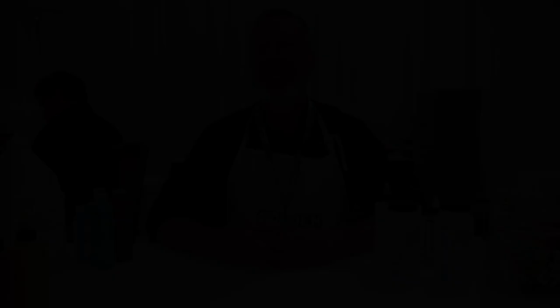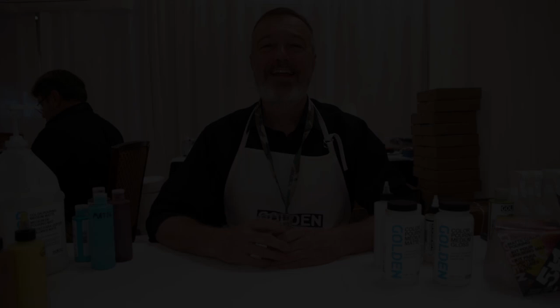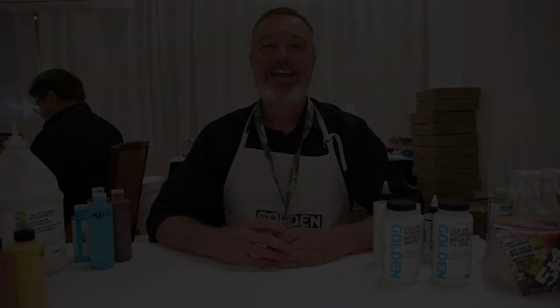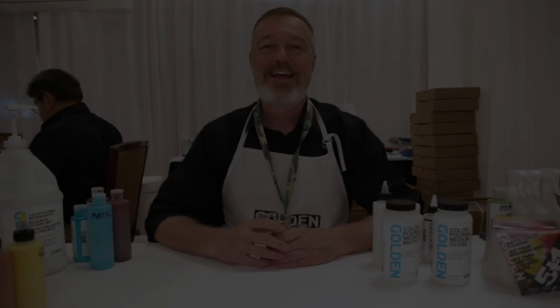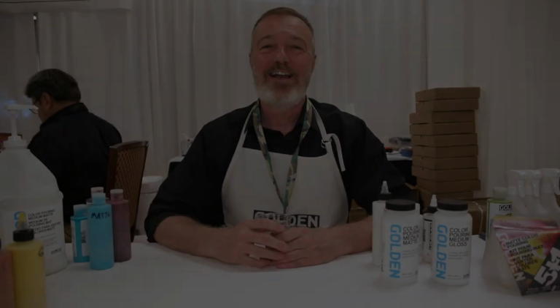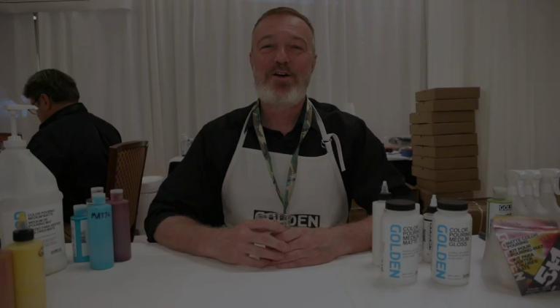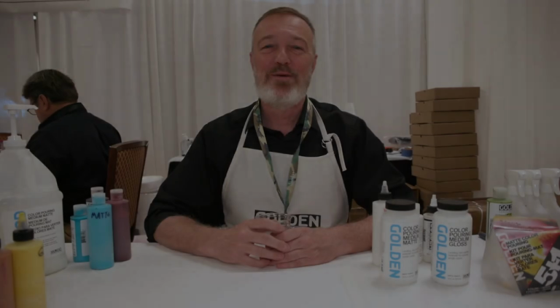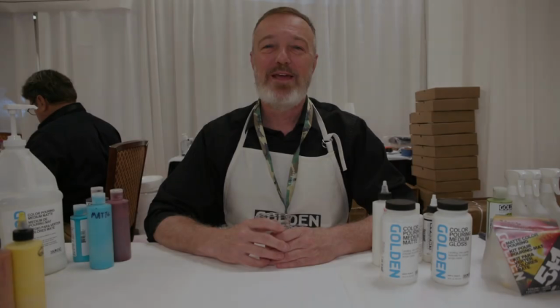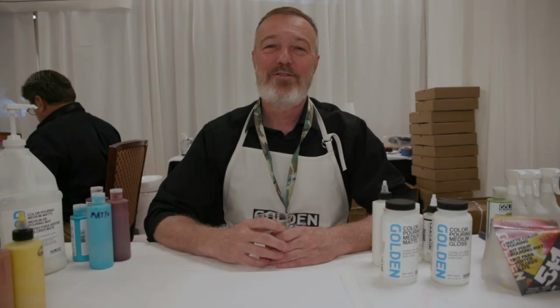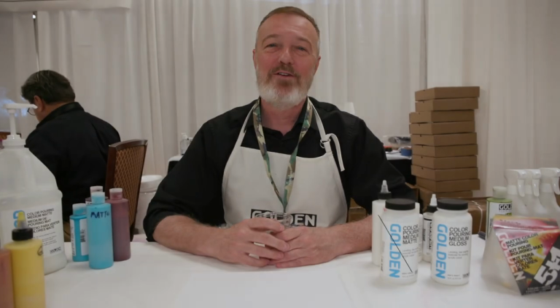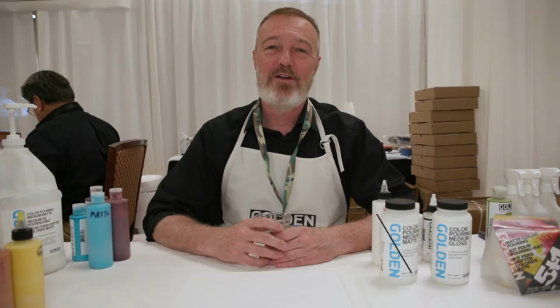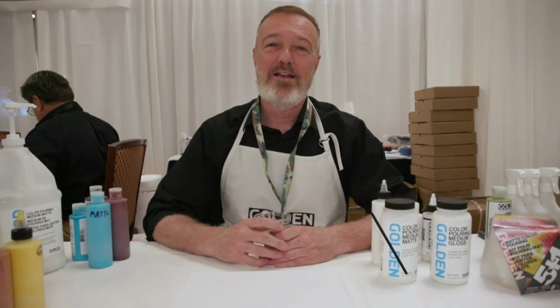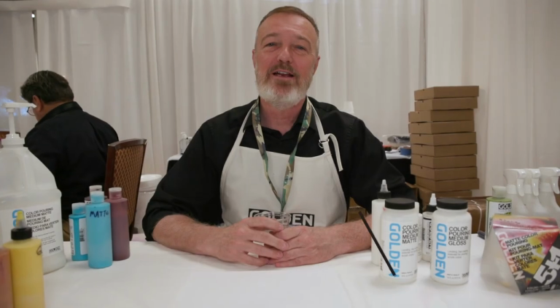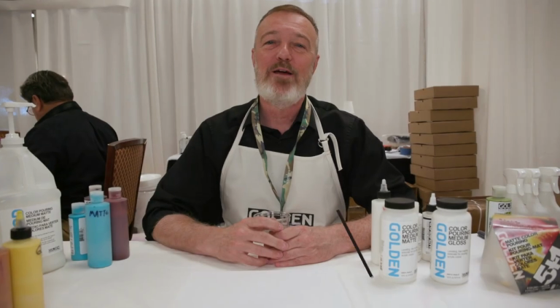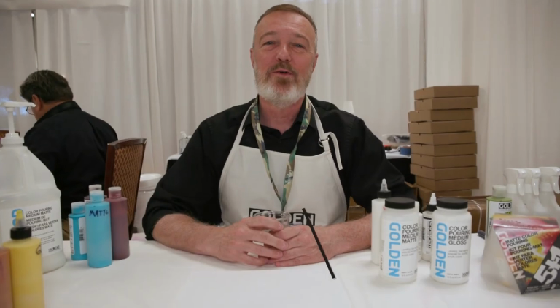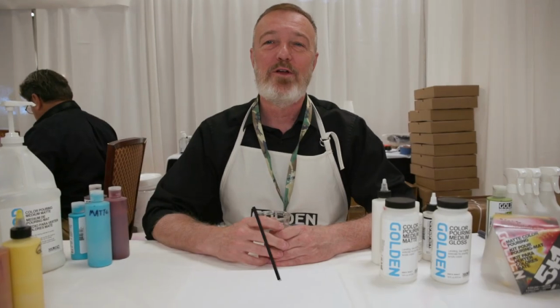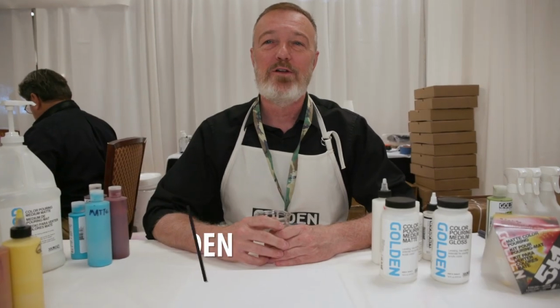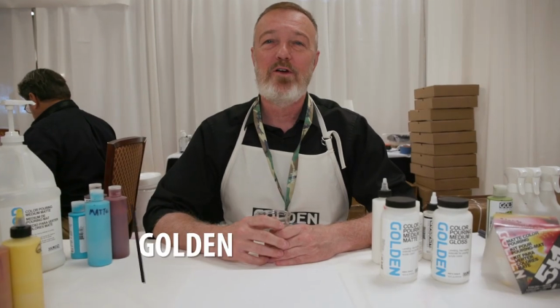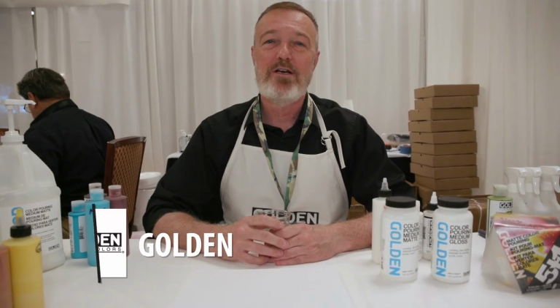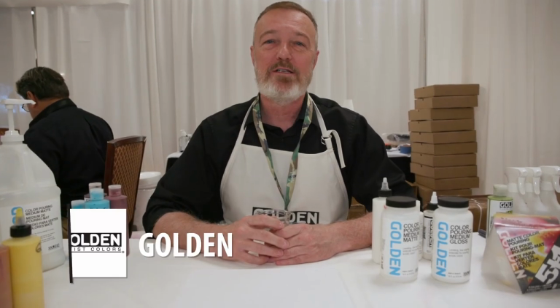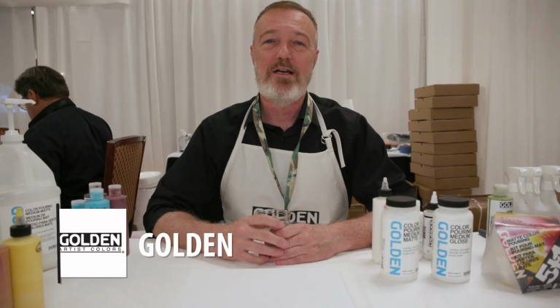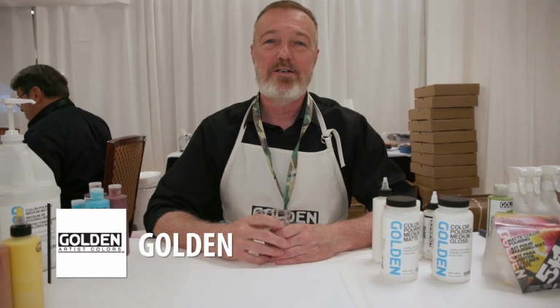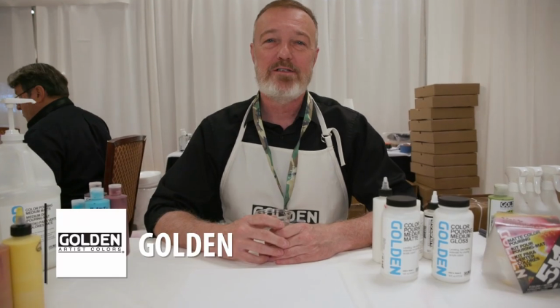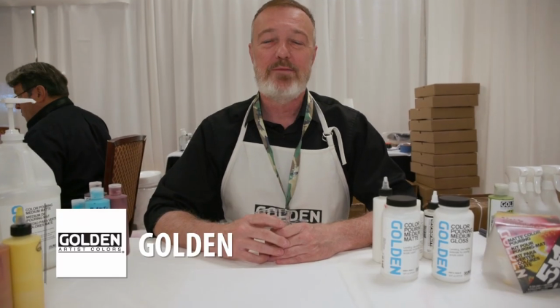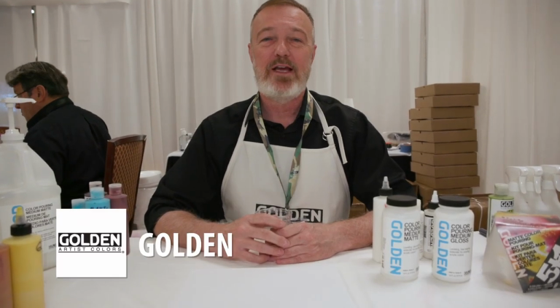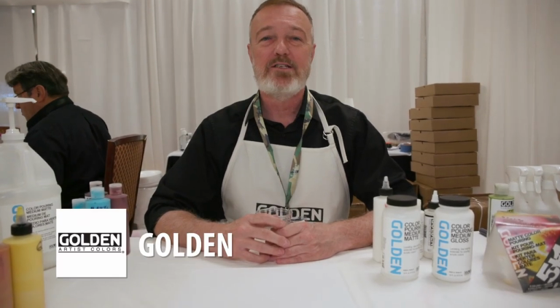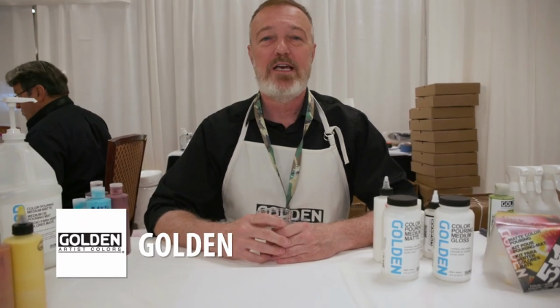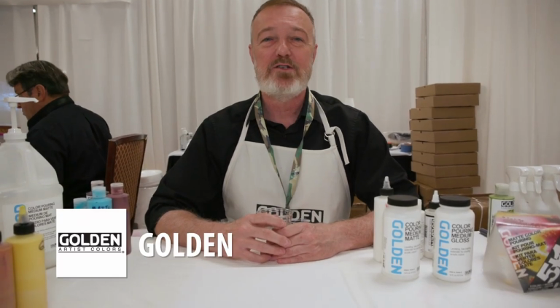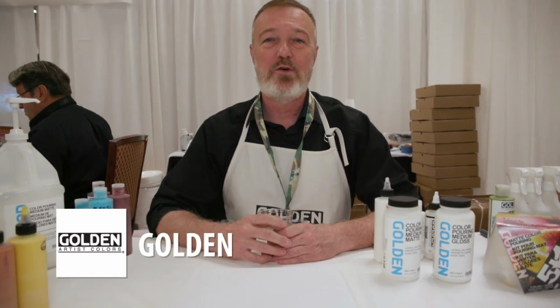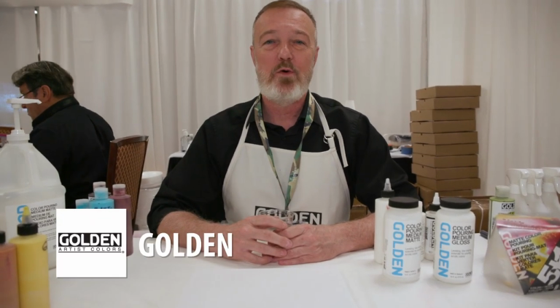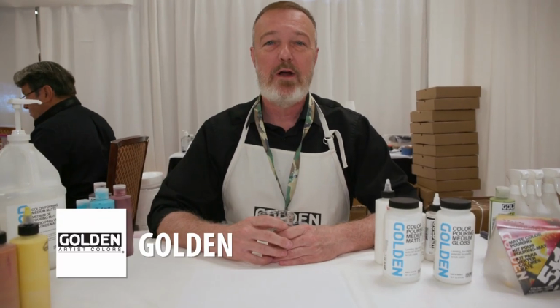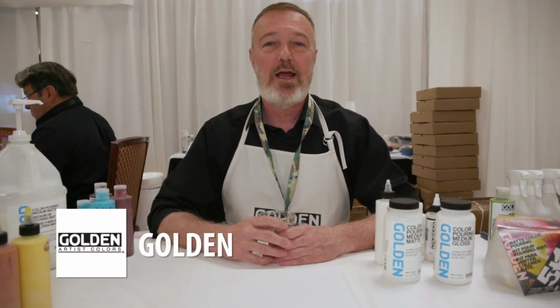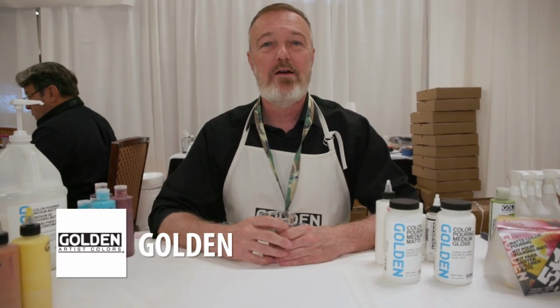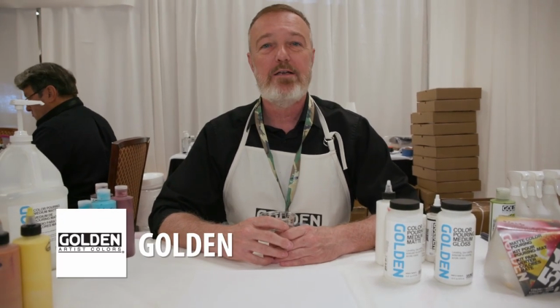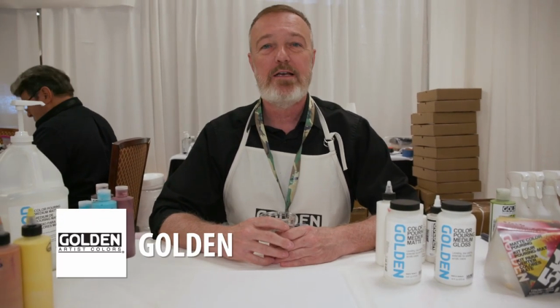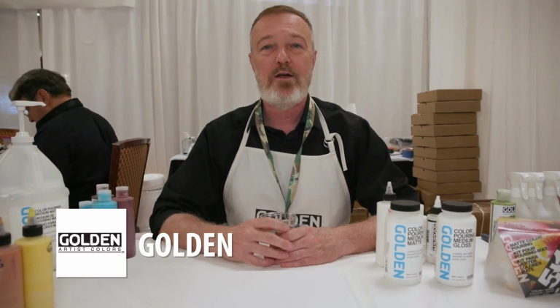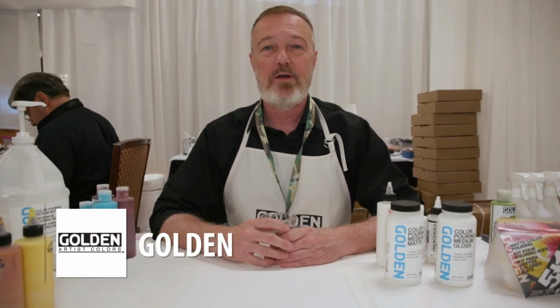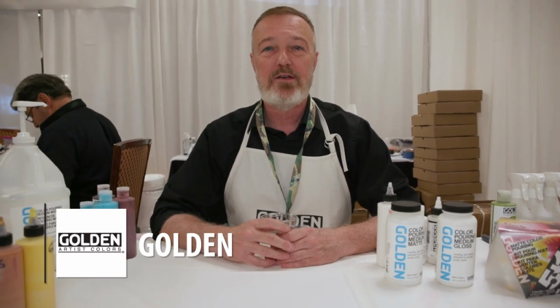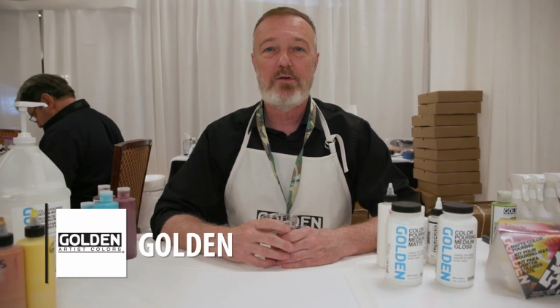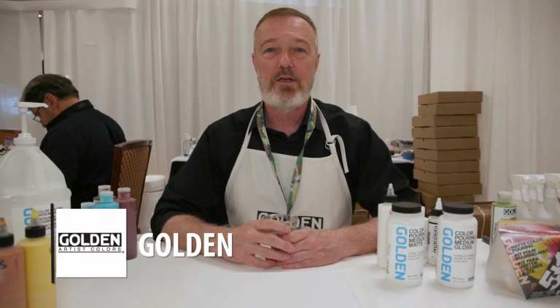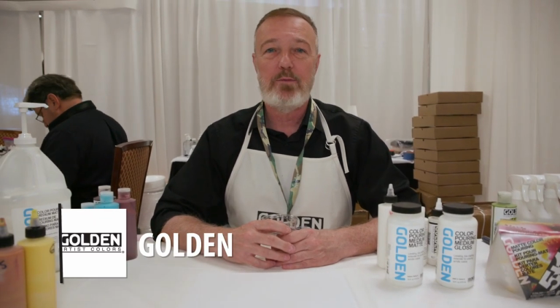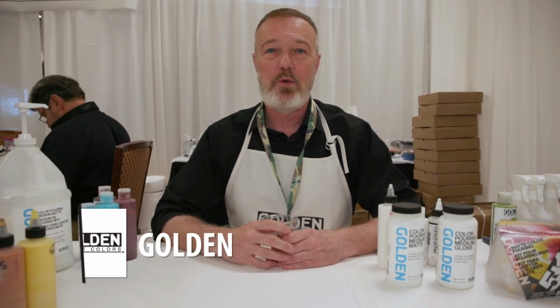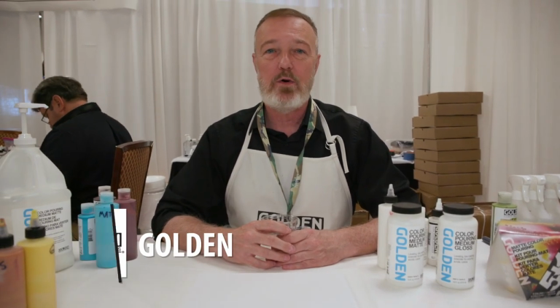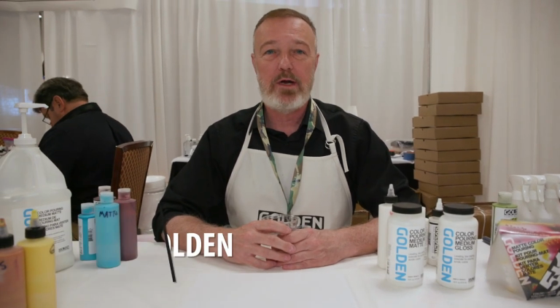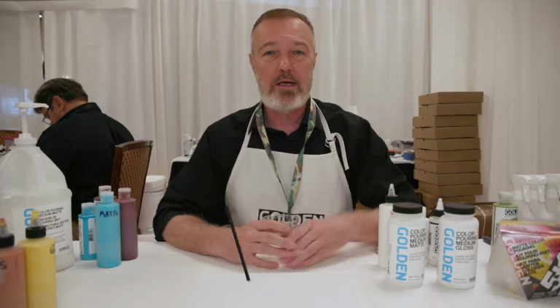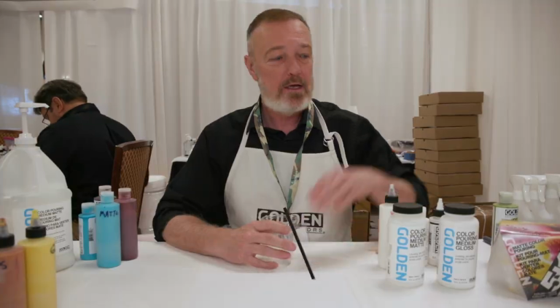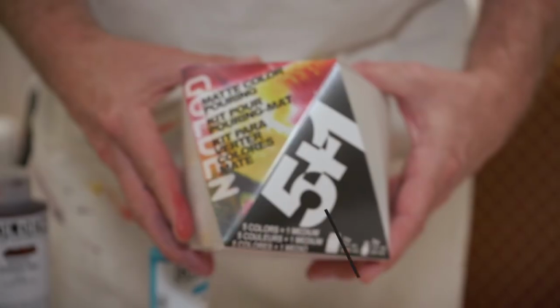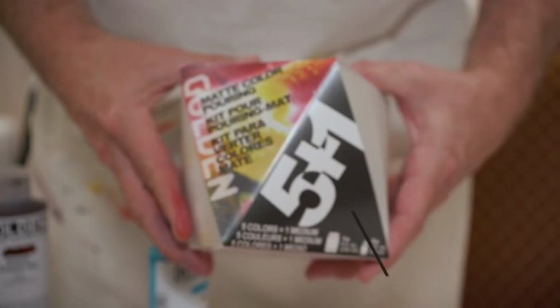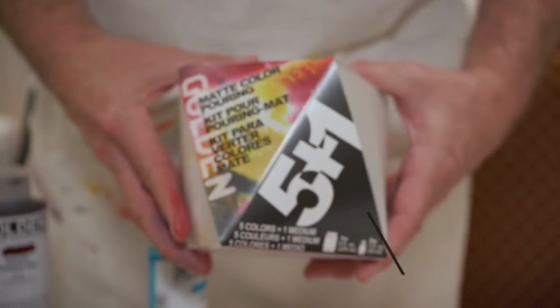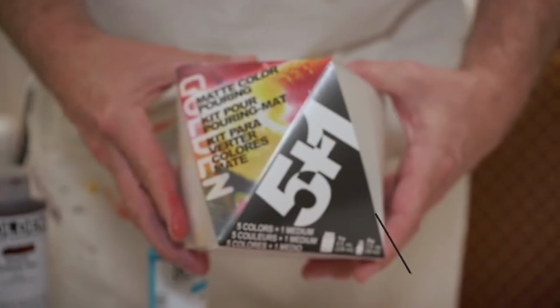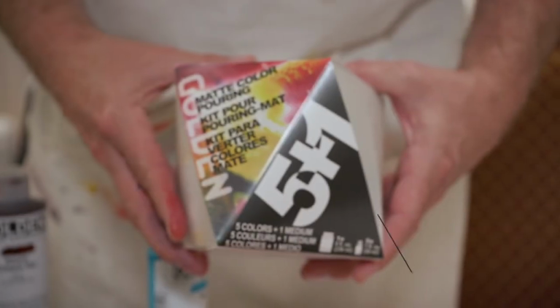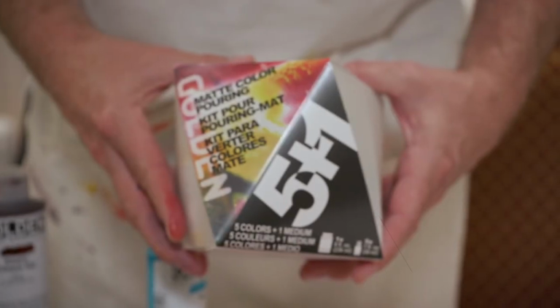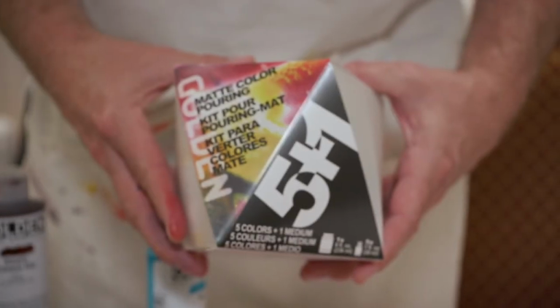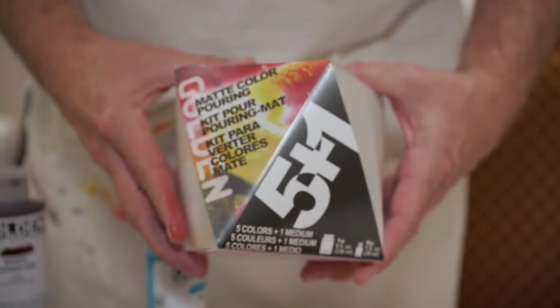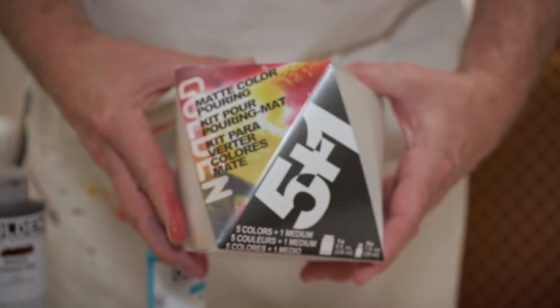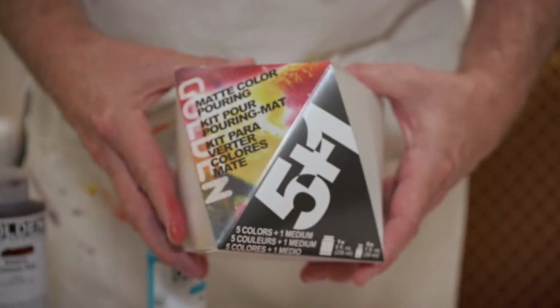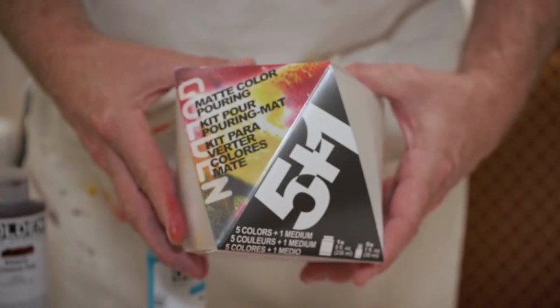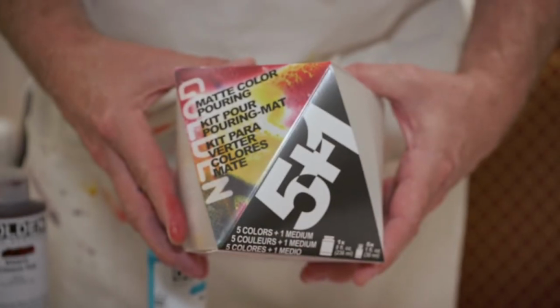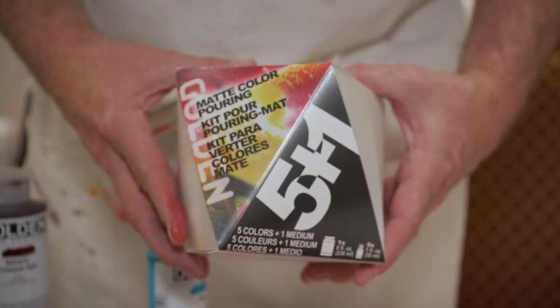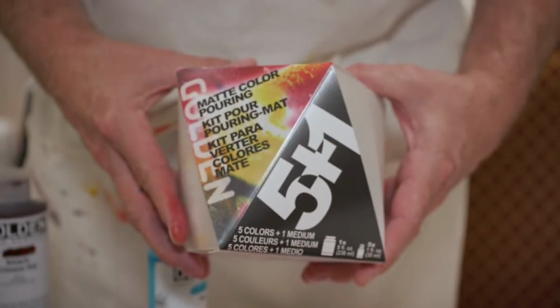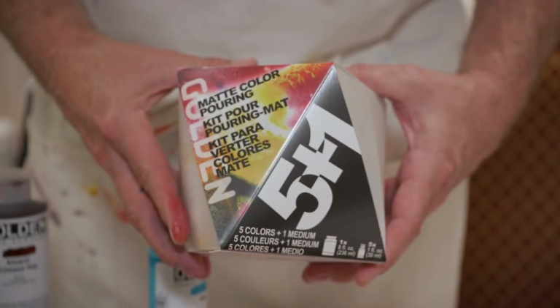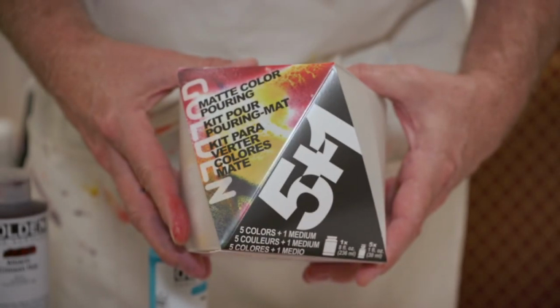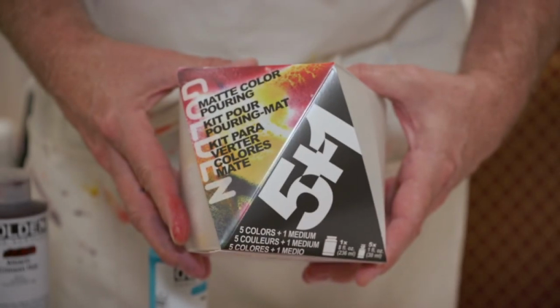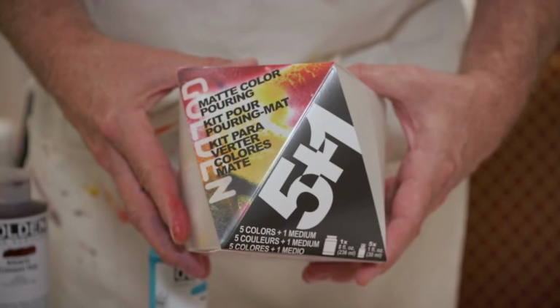Hello, I'm Kevin Graylin with Golden Artist Colors. I'm the Education Coordinator. And today we're going to do a little pouring — we're going to be using our pouring mediums.